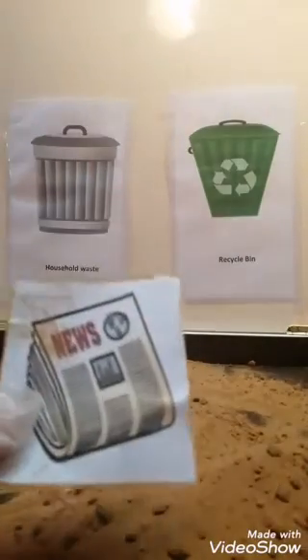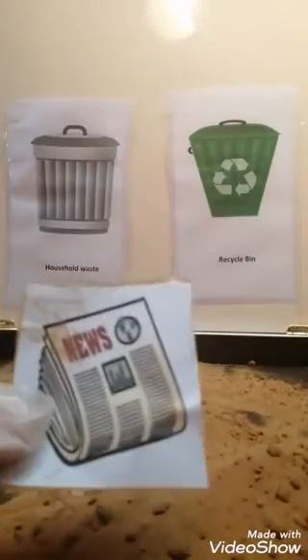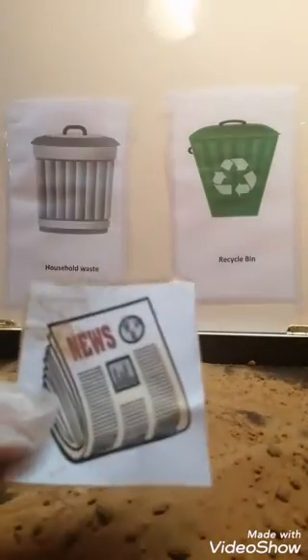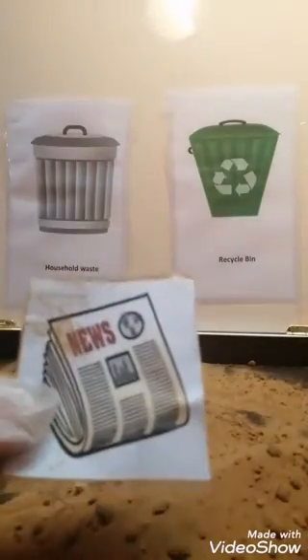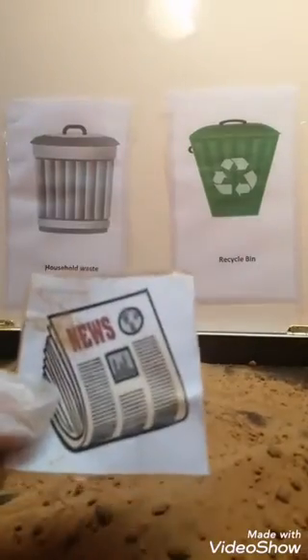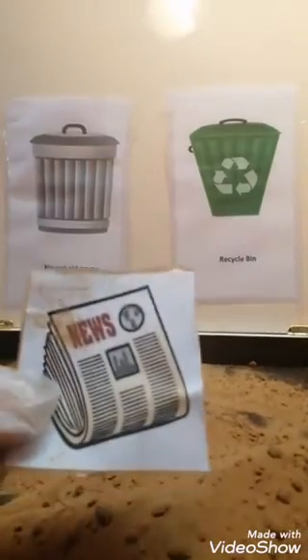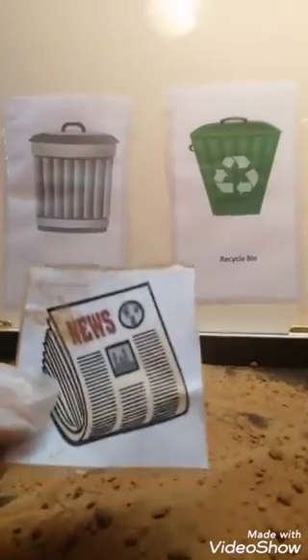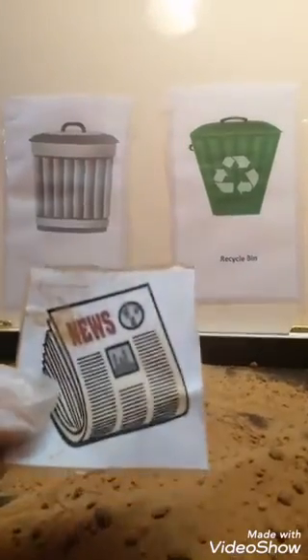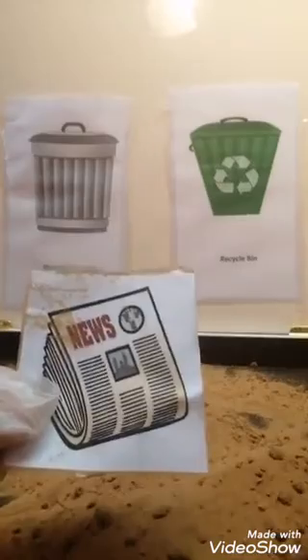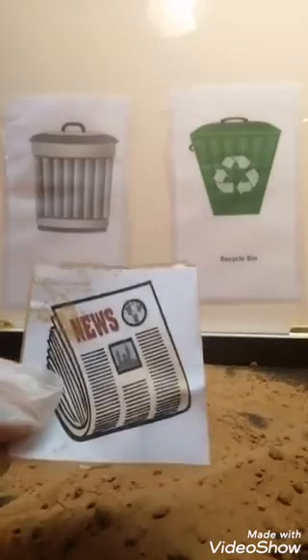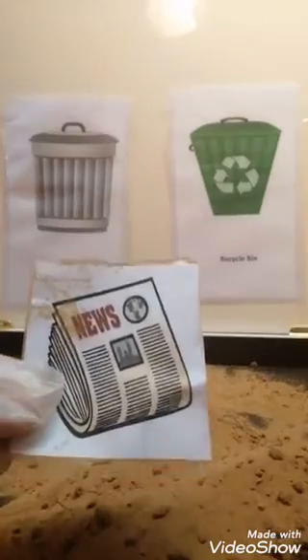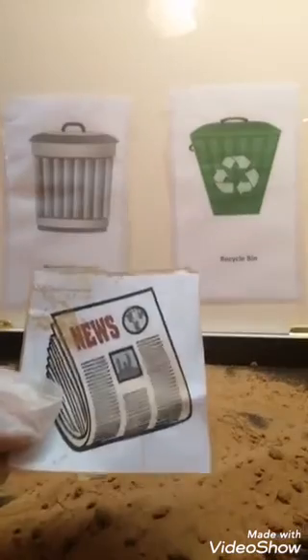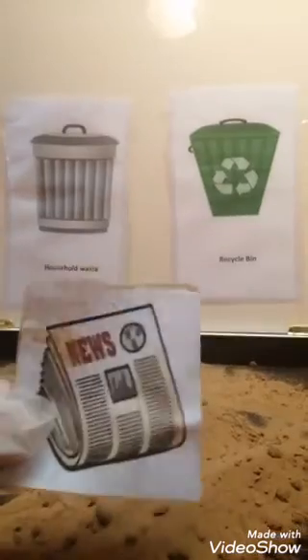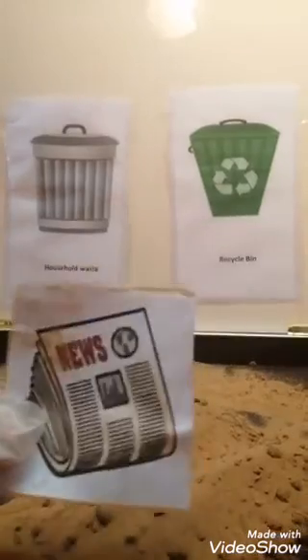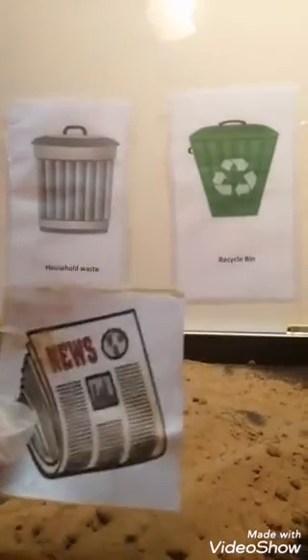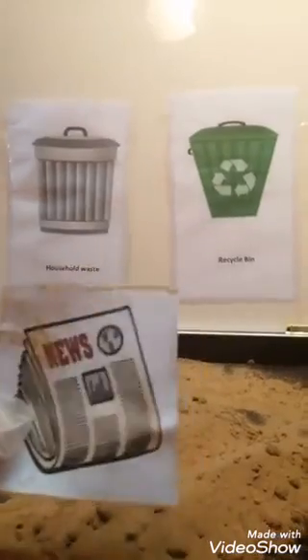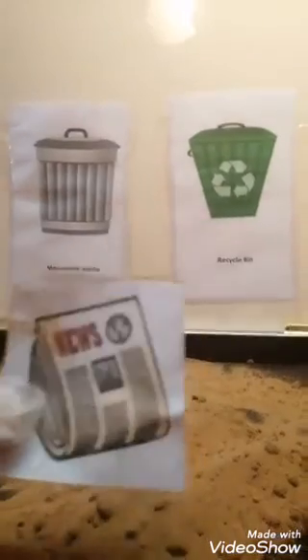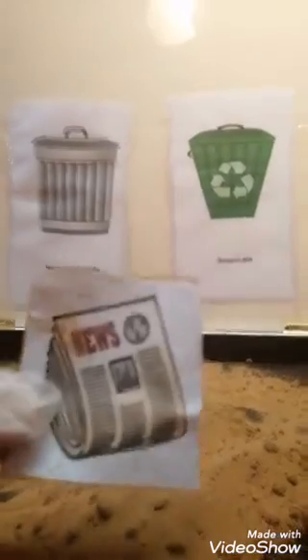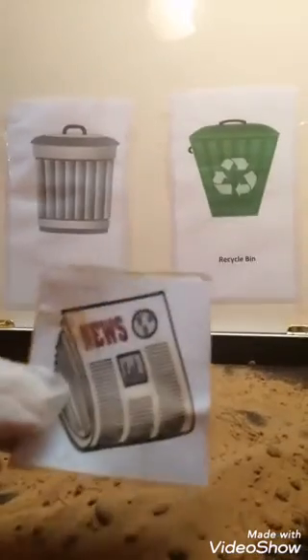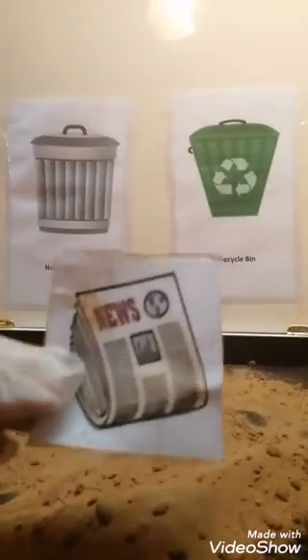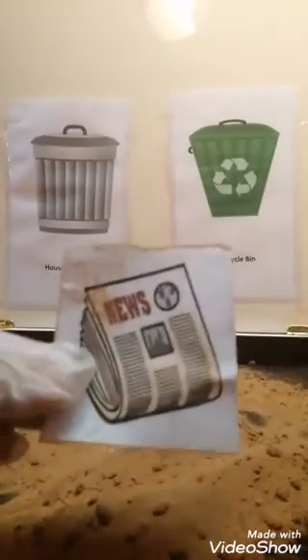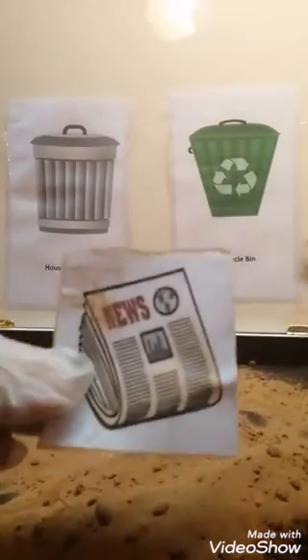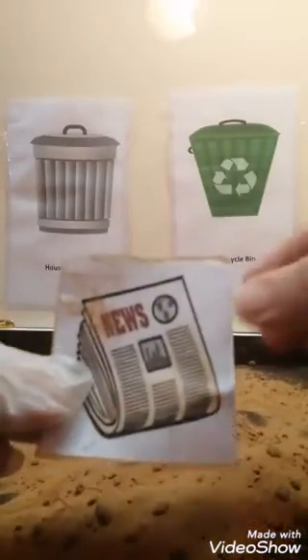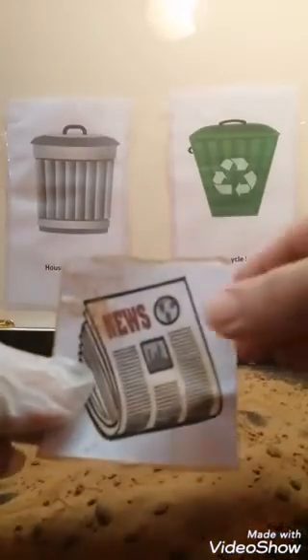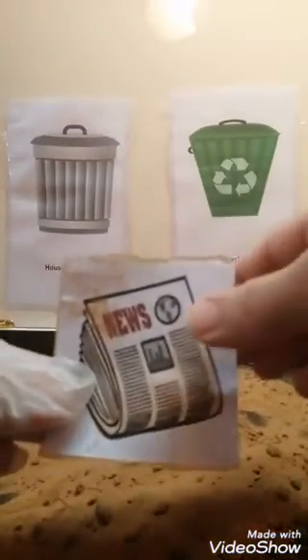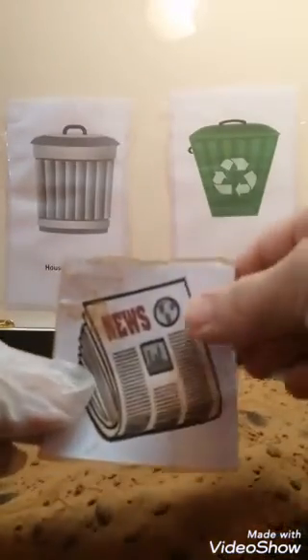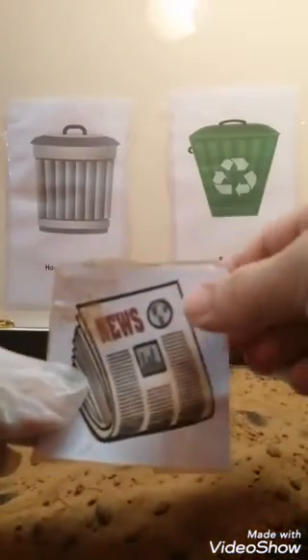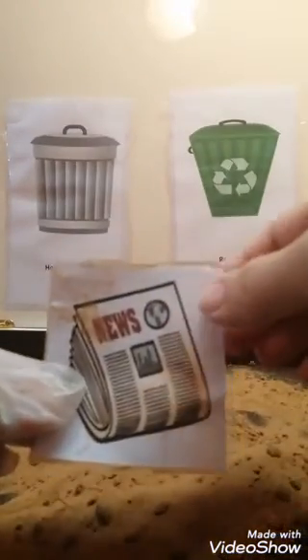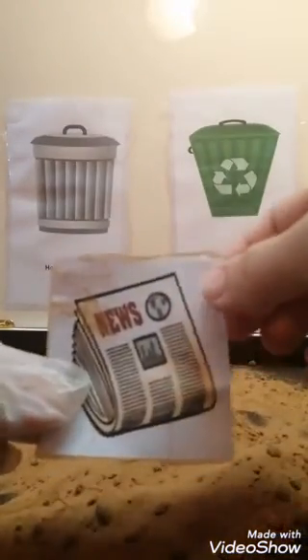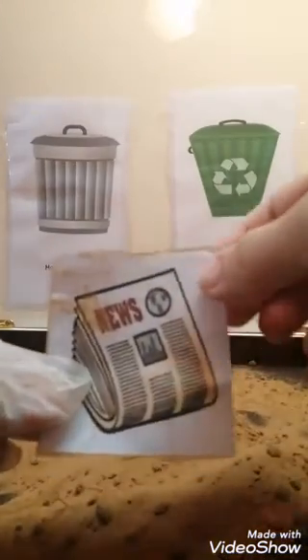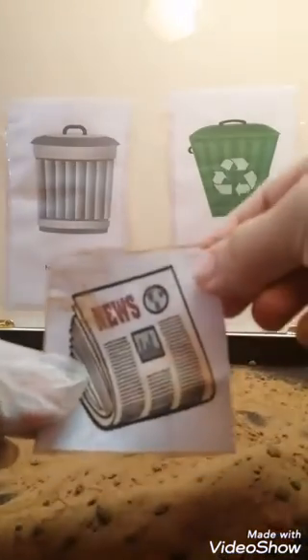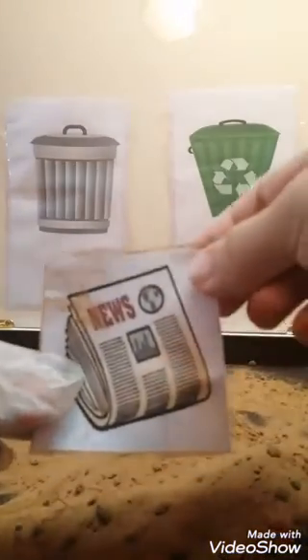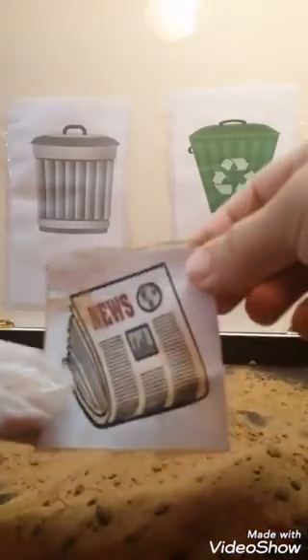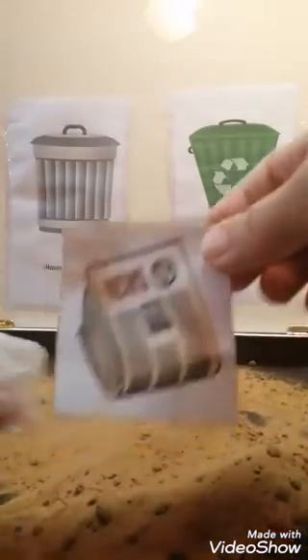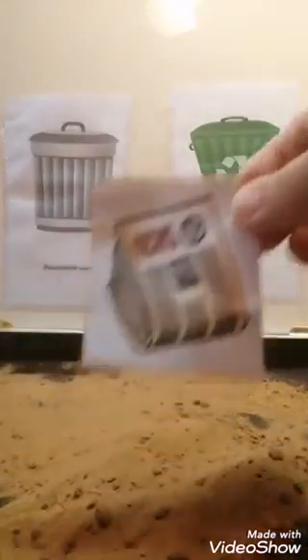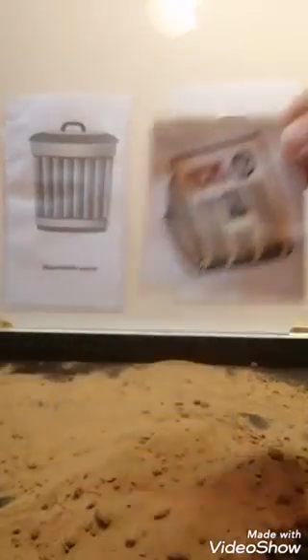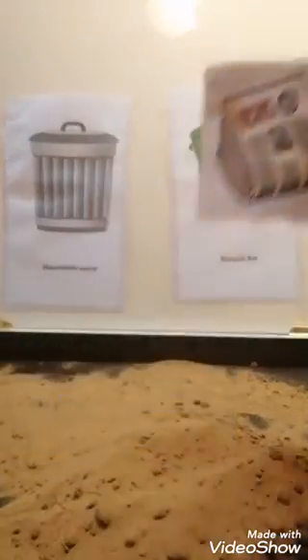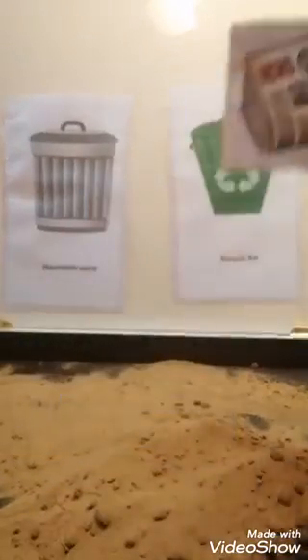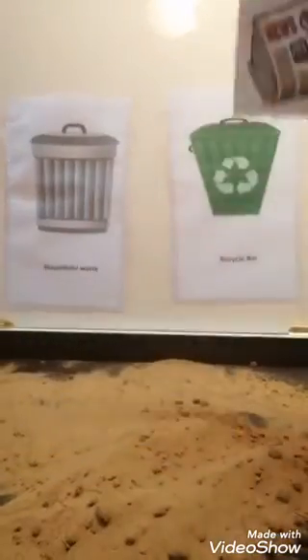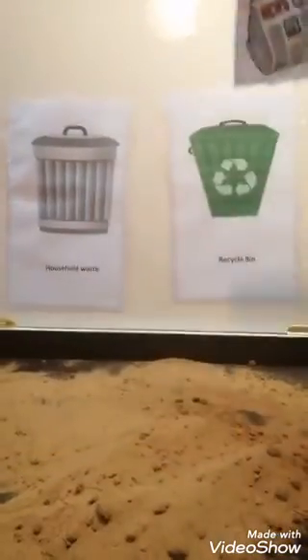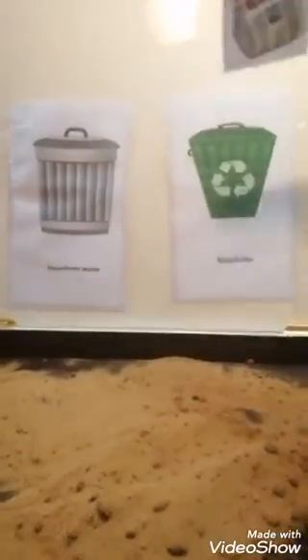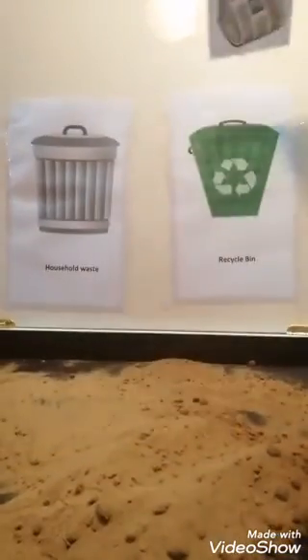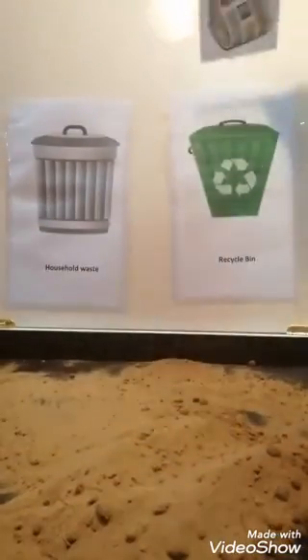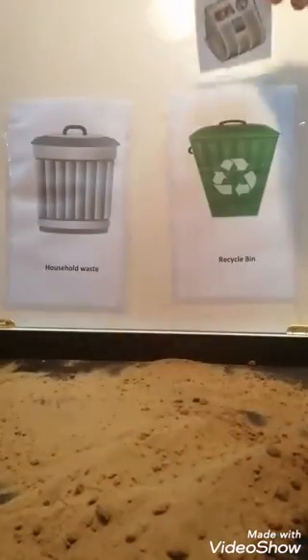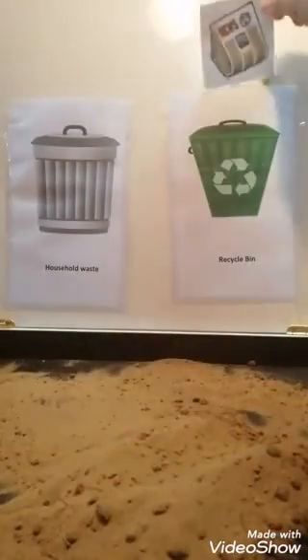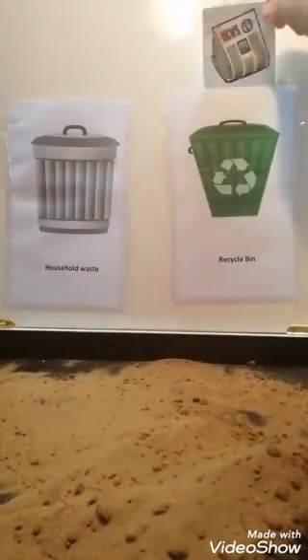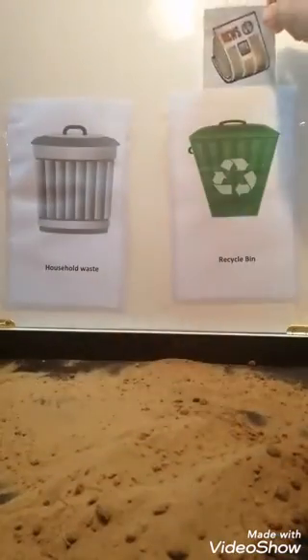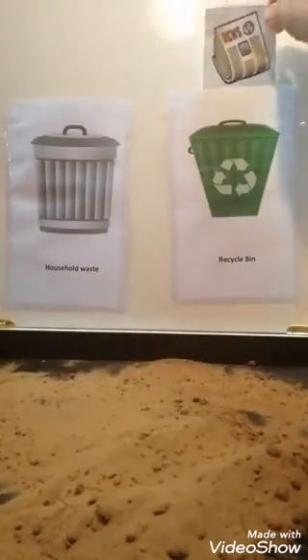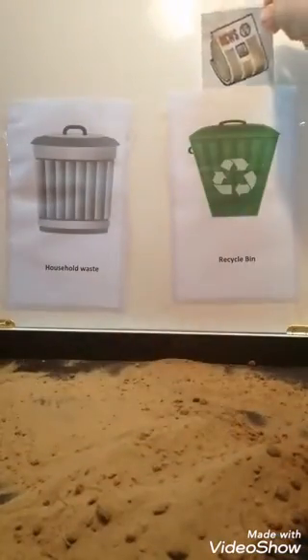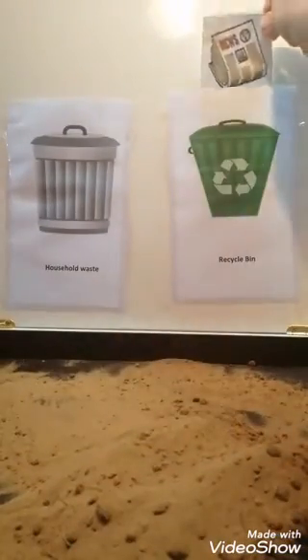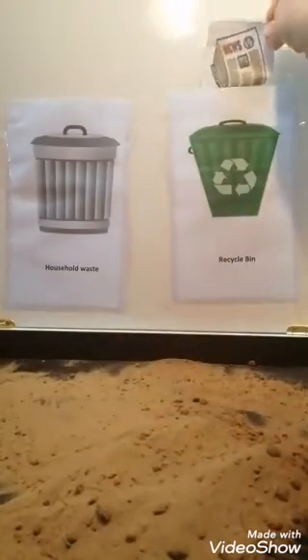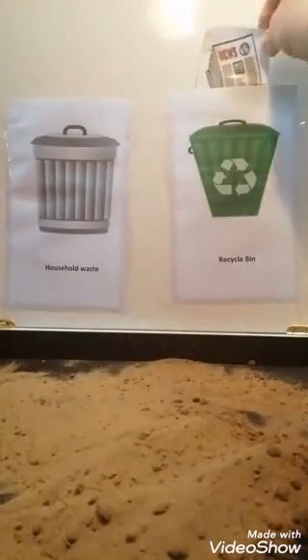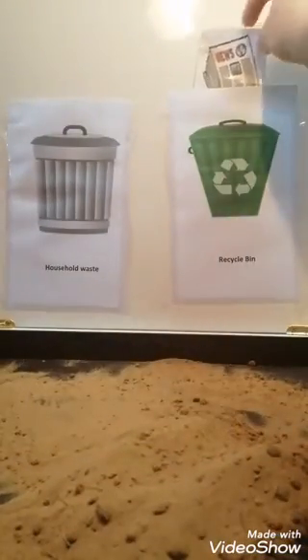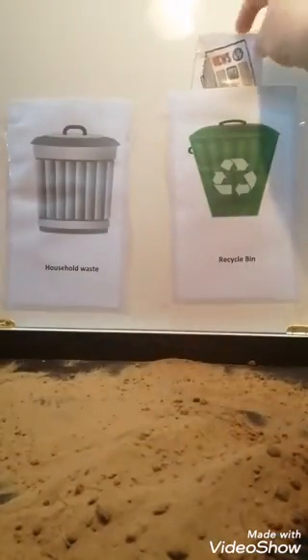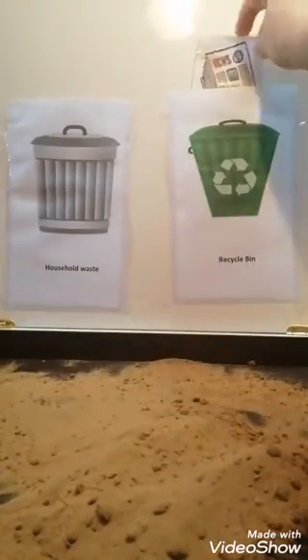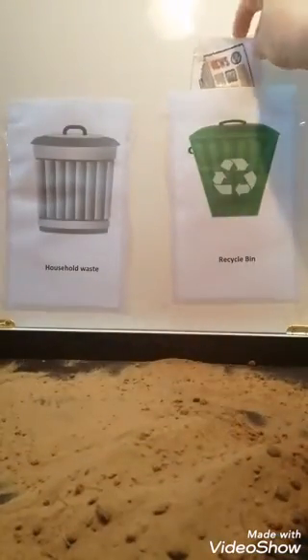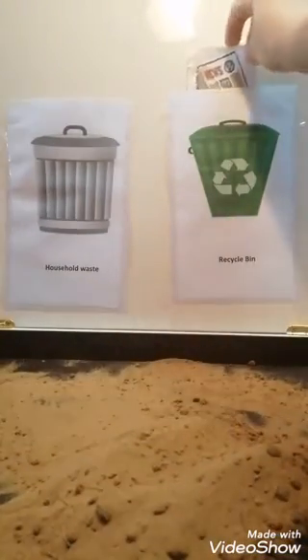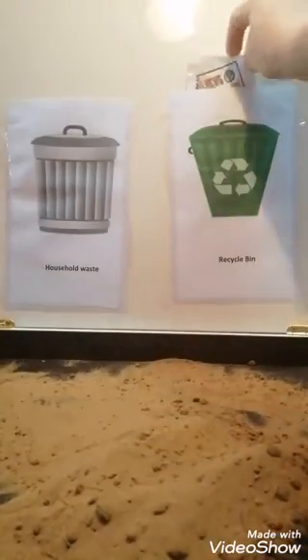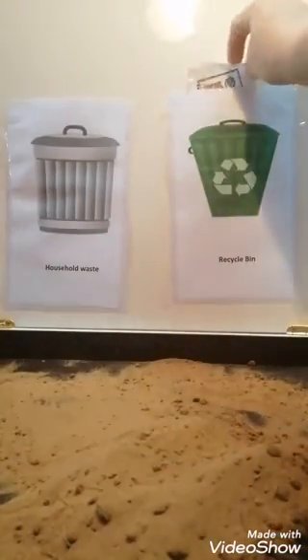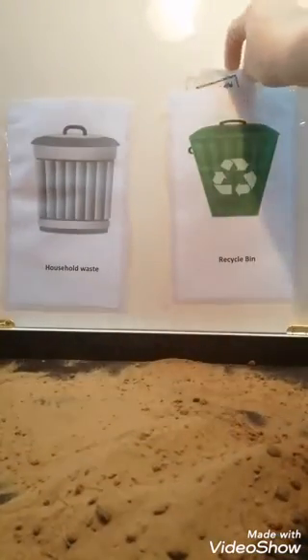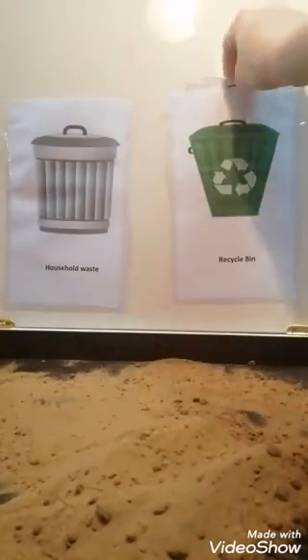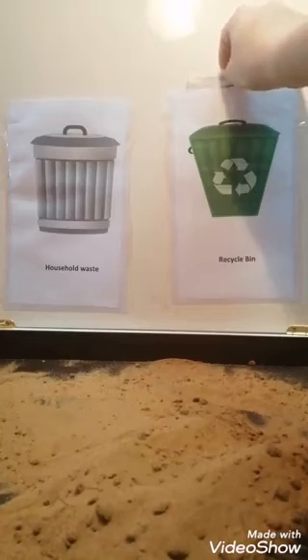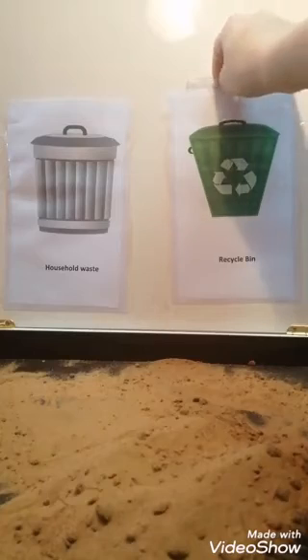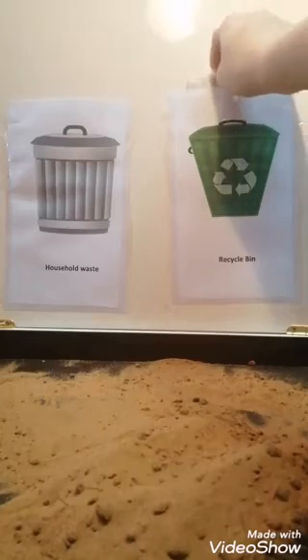Newspaper. Yes, paper is recyclable. So this will go right over here in the recycle bin.